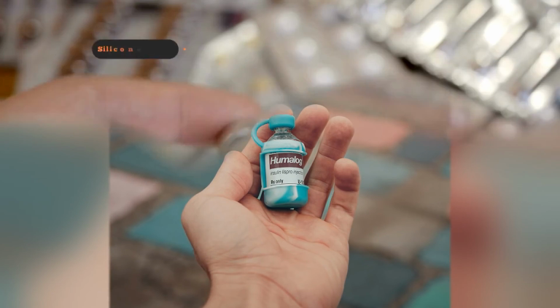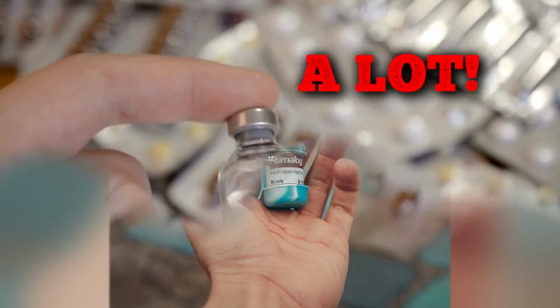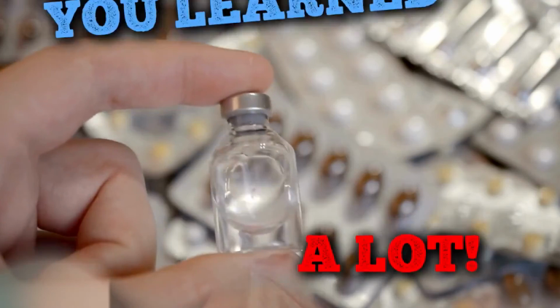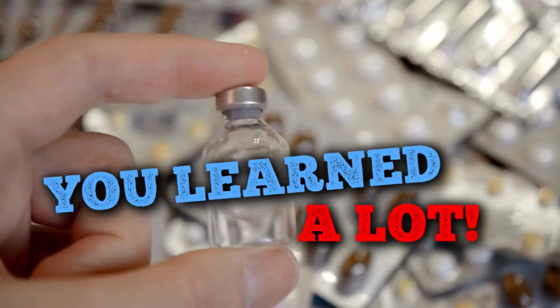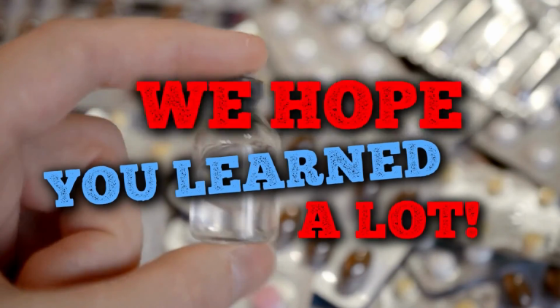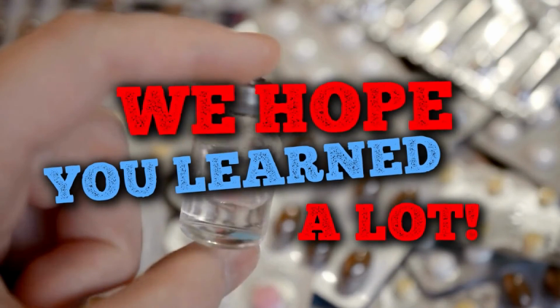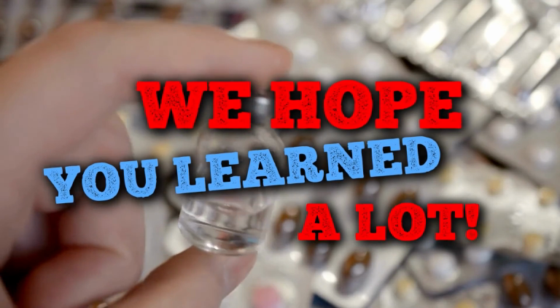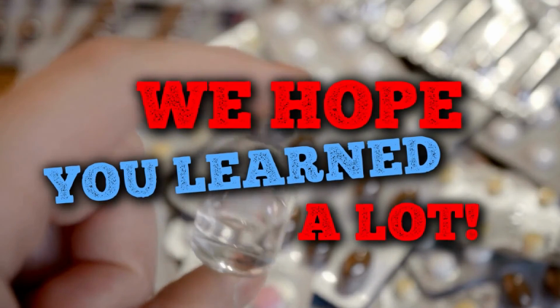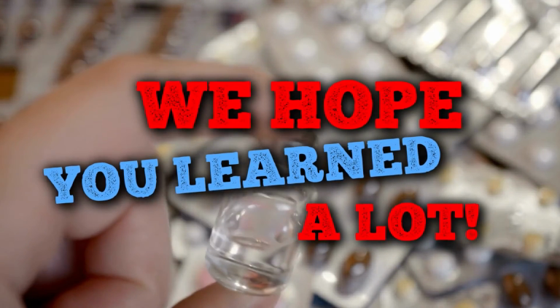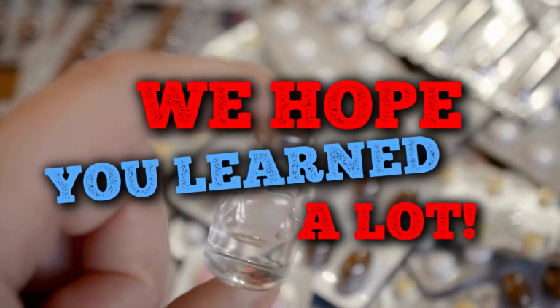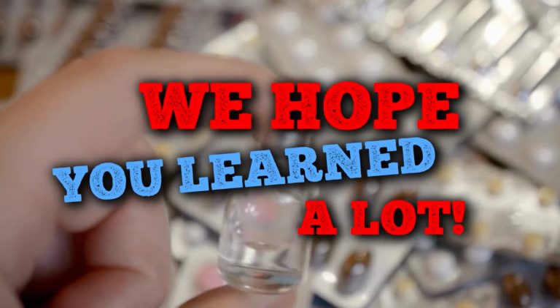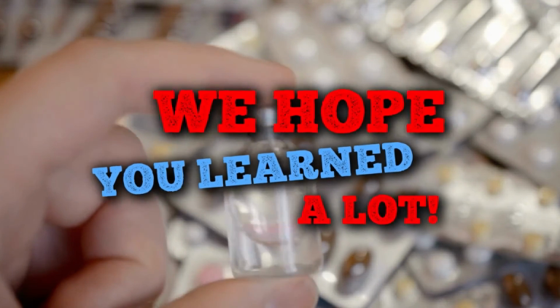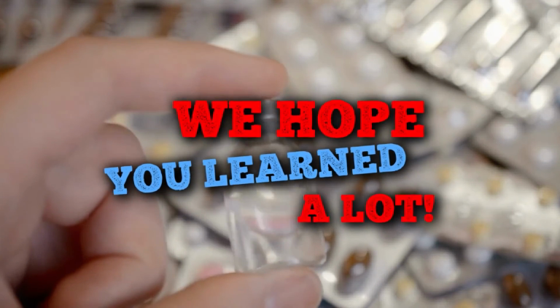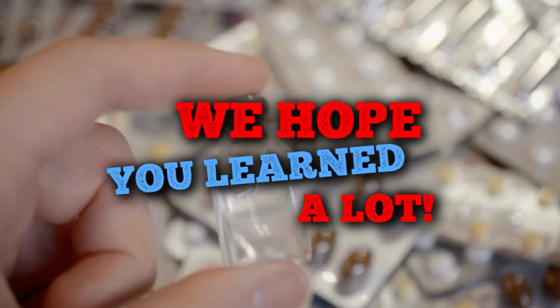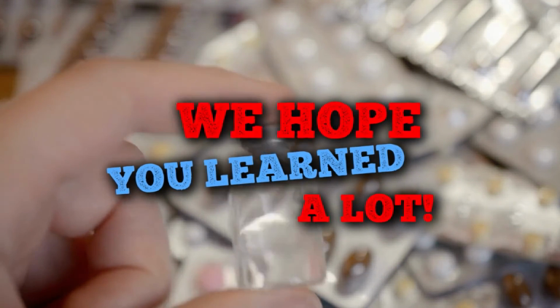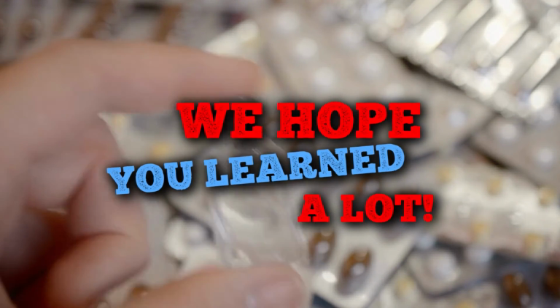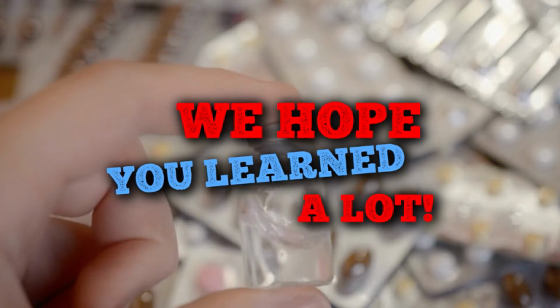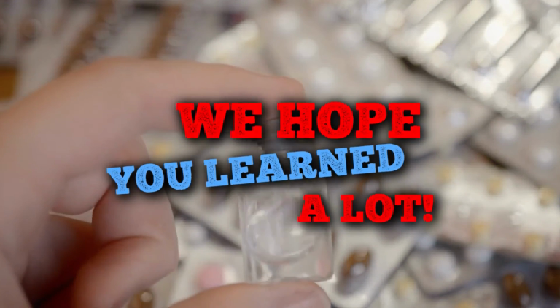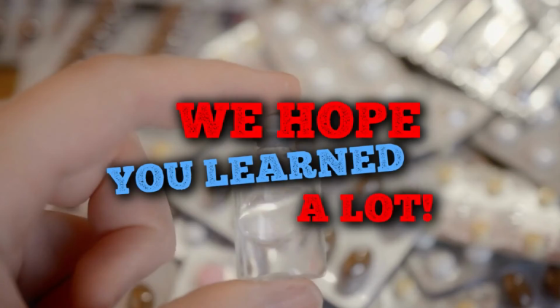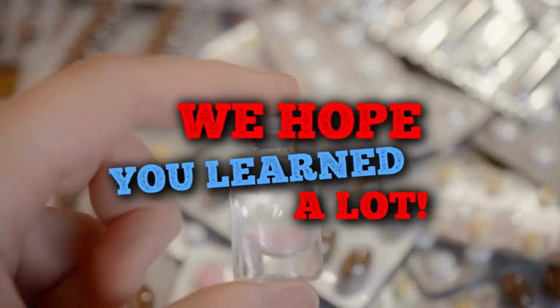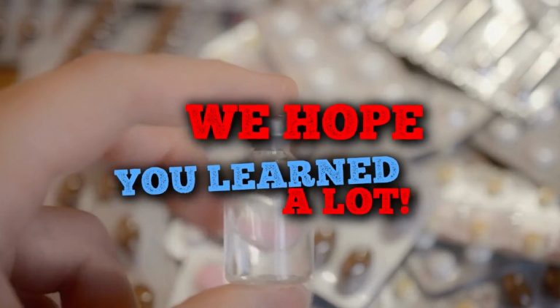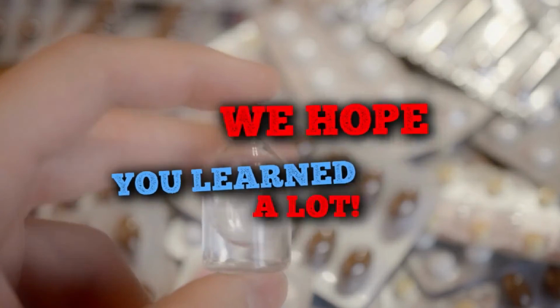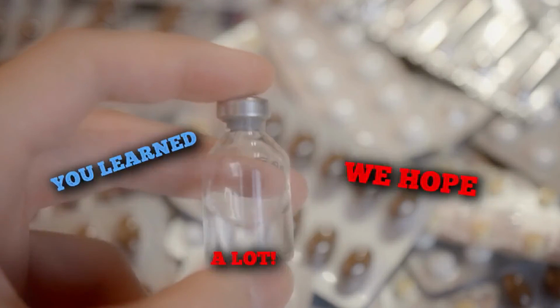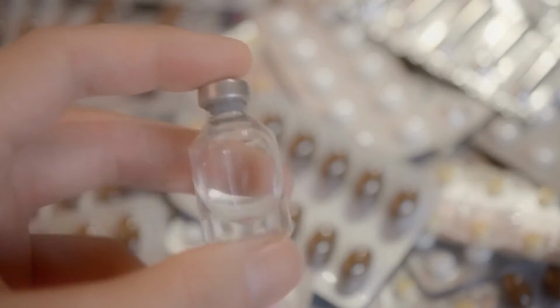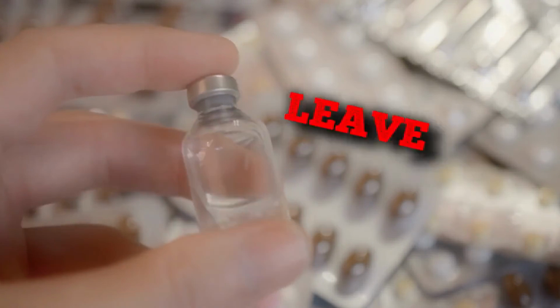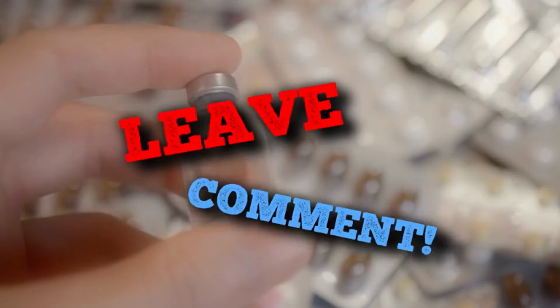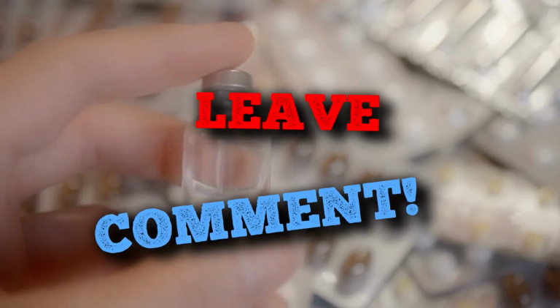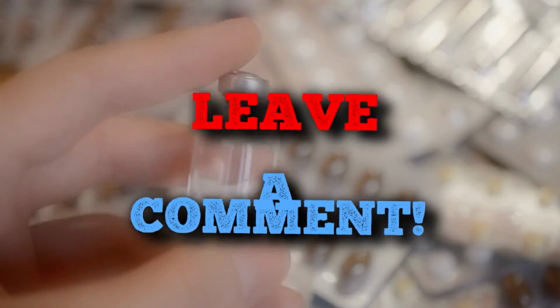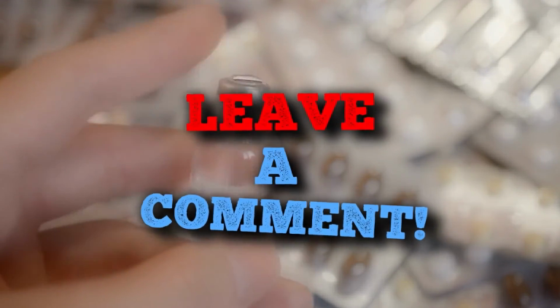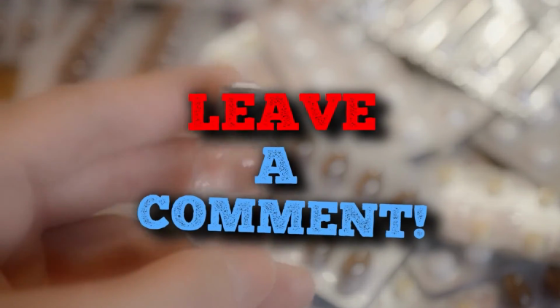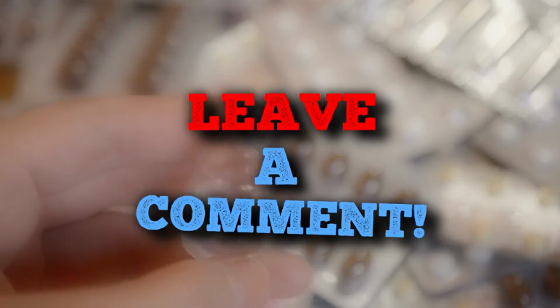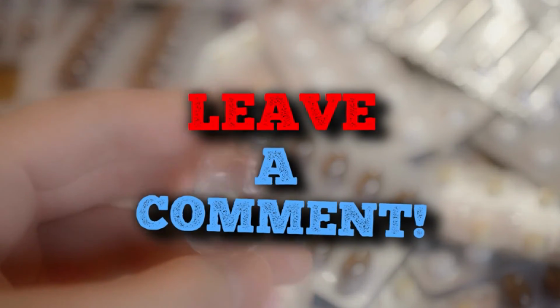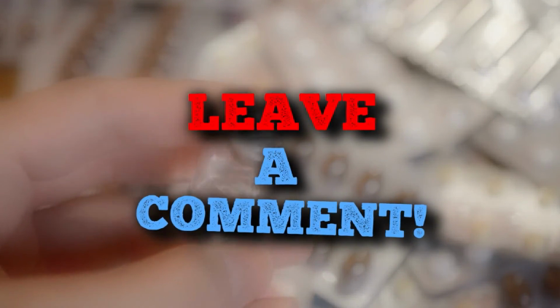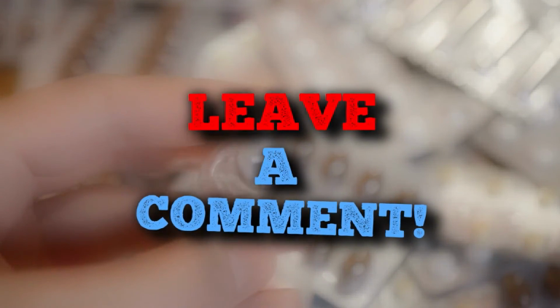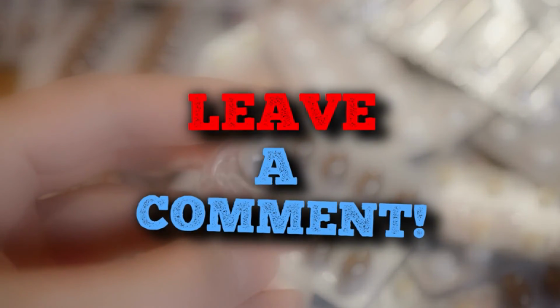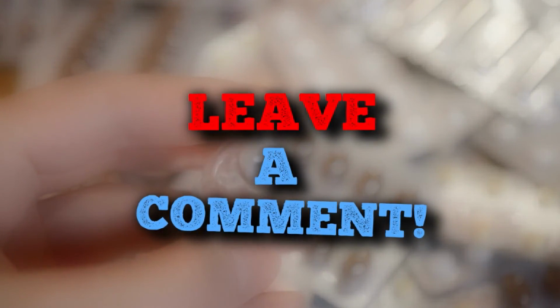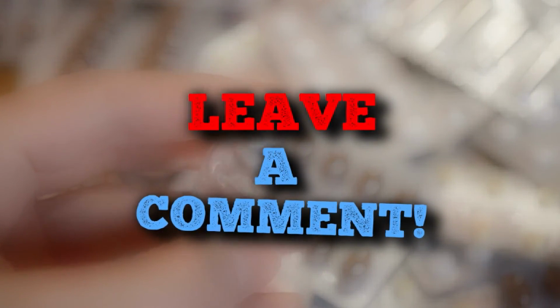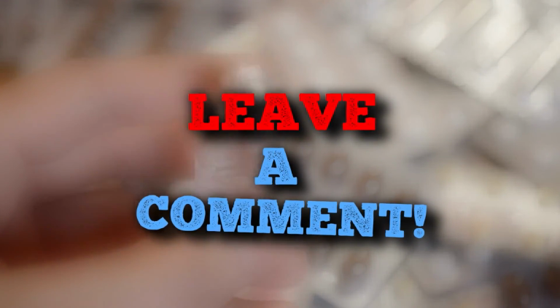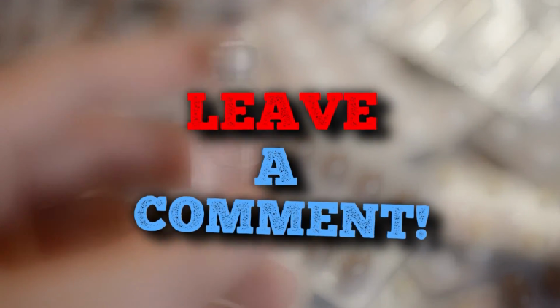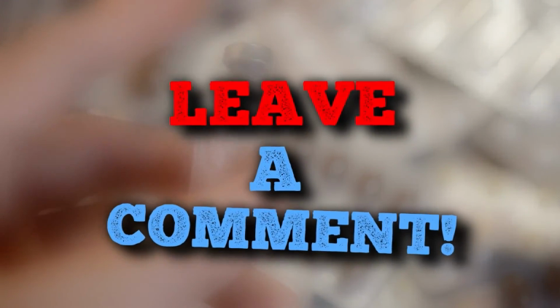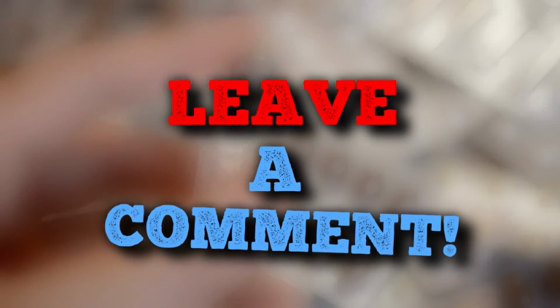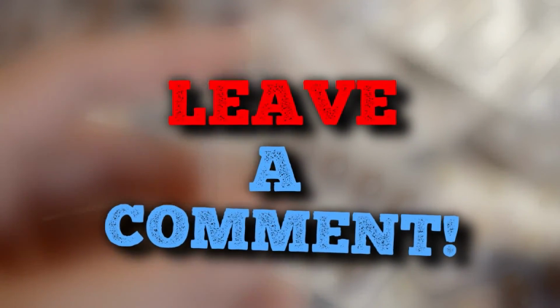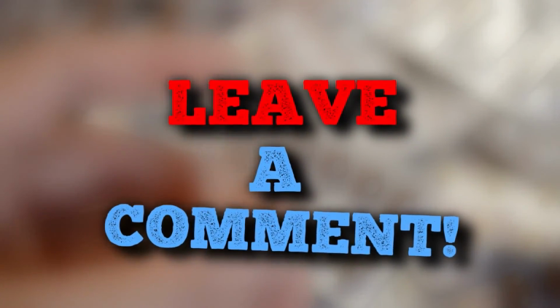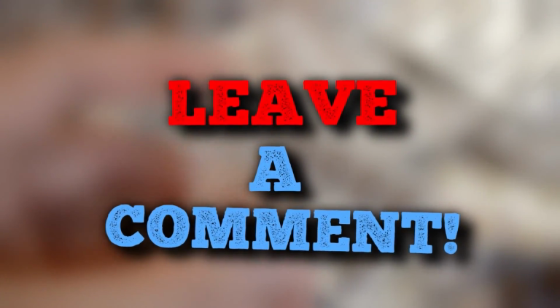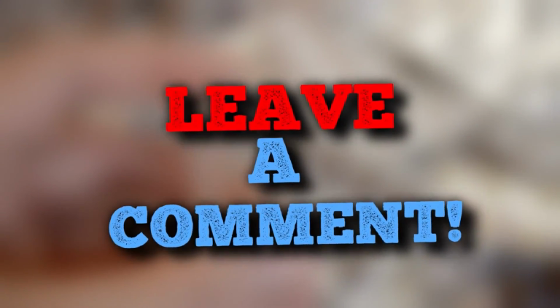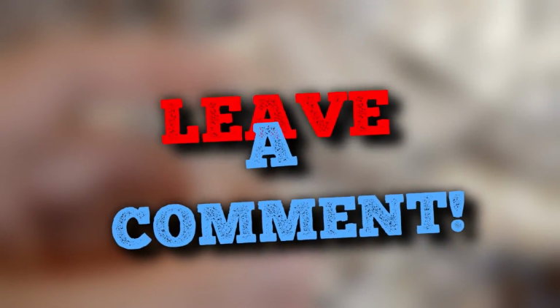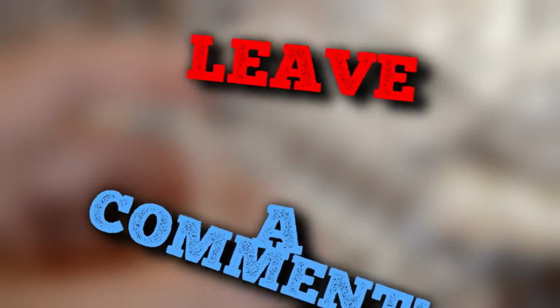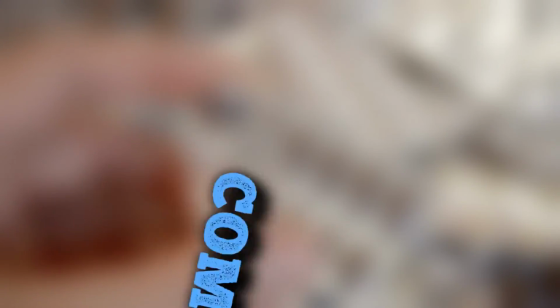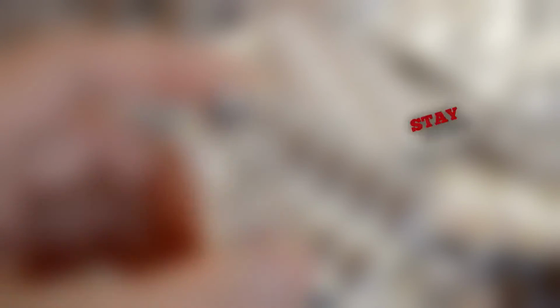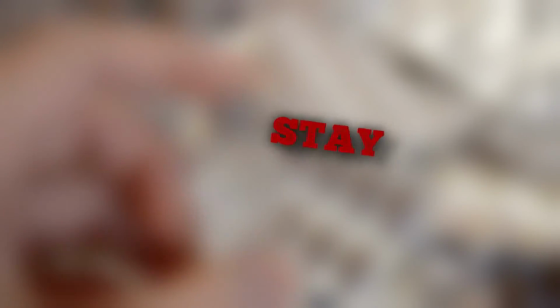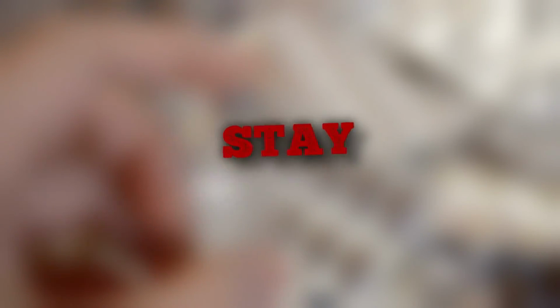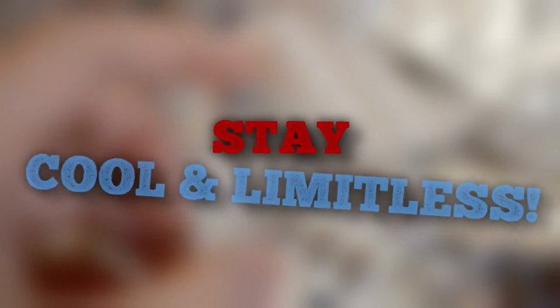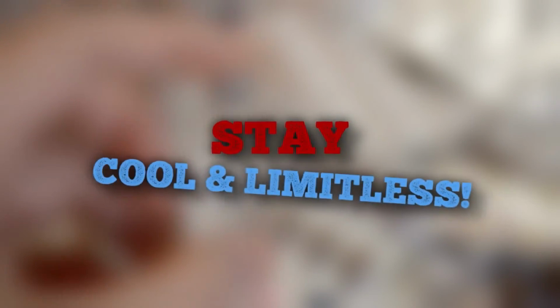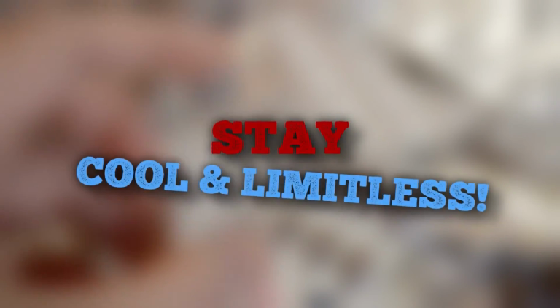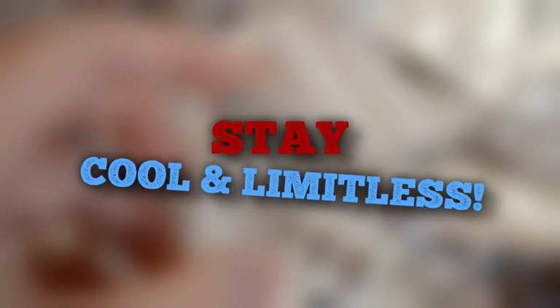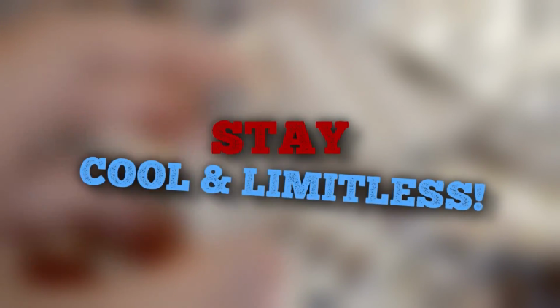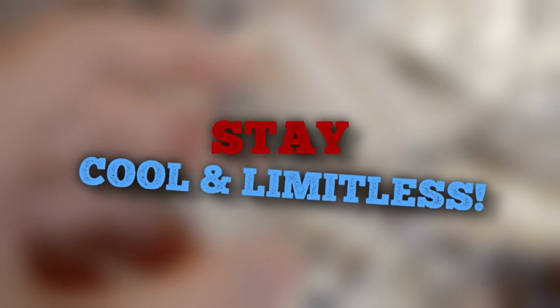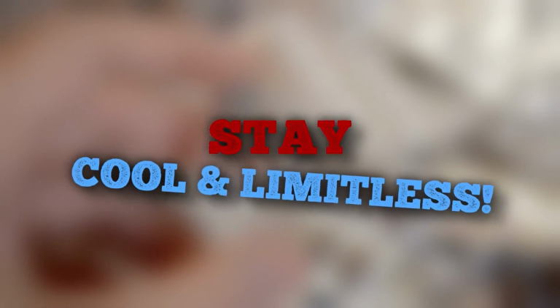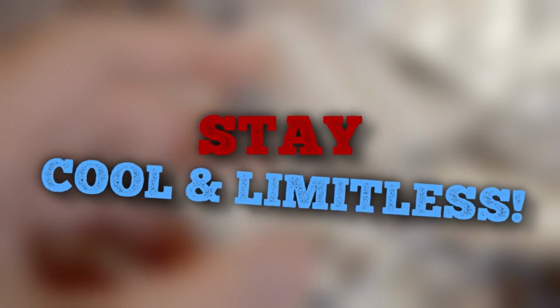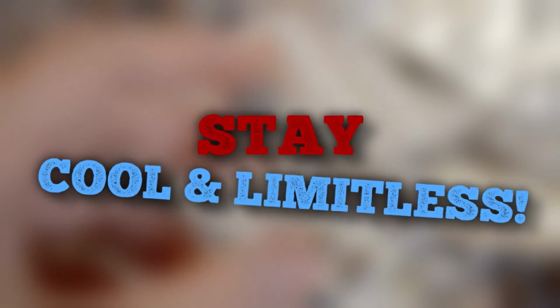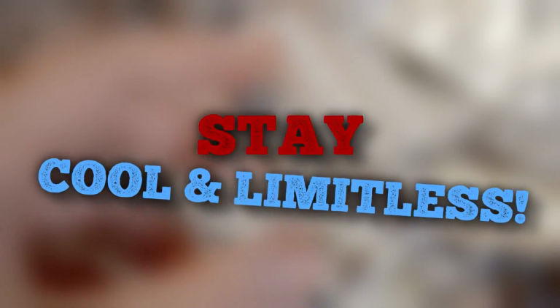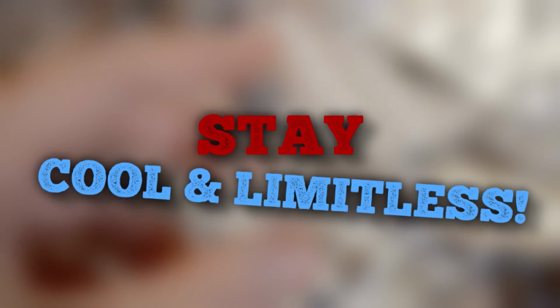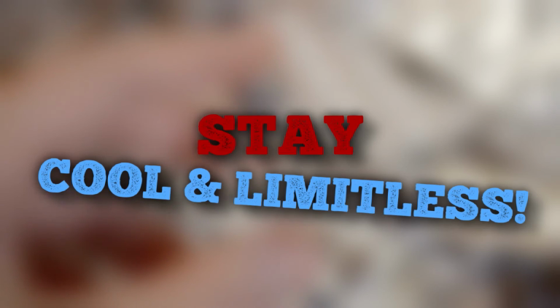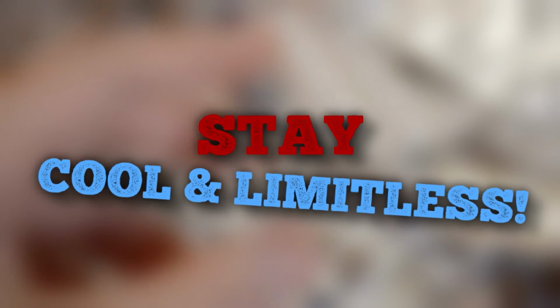We hope you enjoyed and learned a lot from this video. If you have any questions, please let us know in the comments section. Stay cool and limitless!